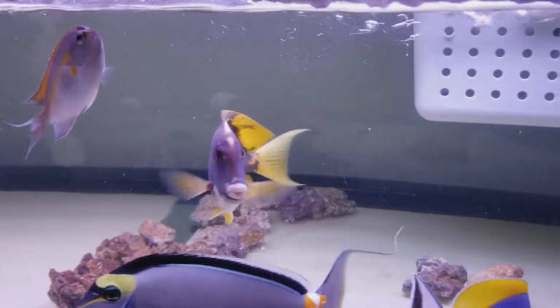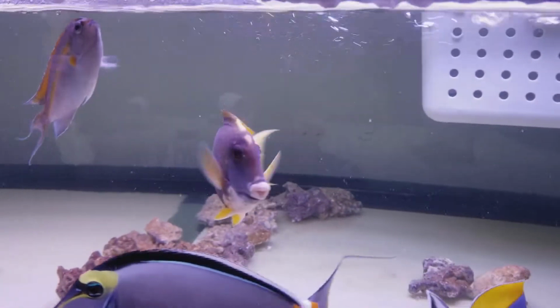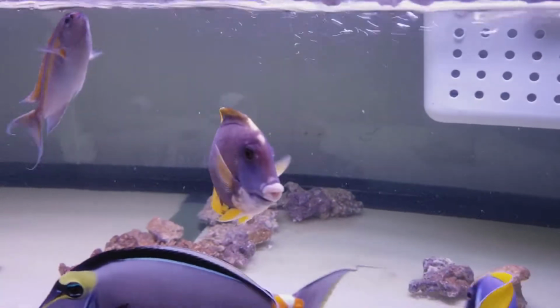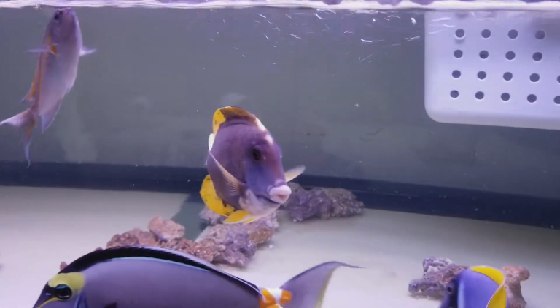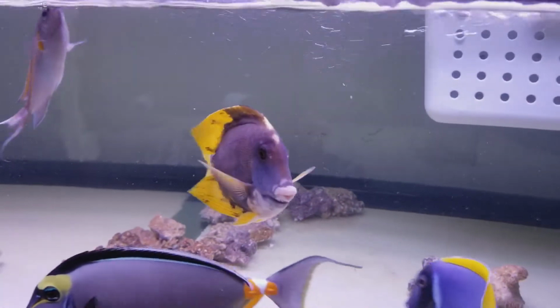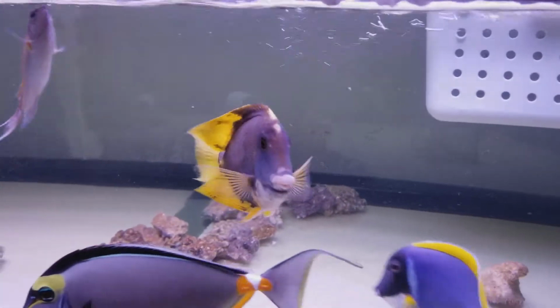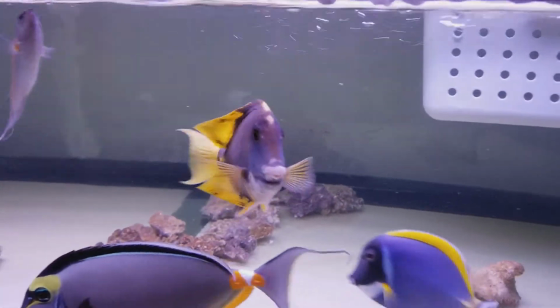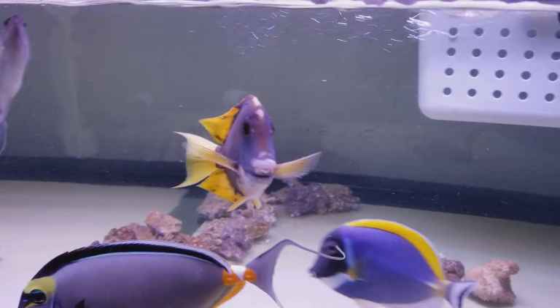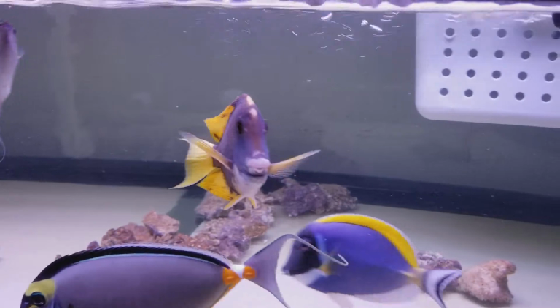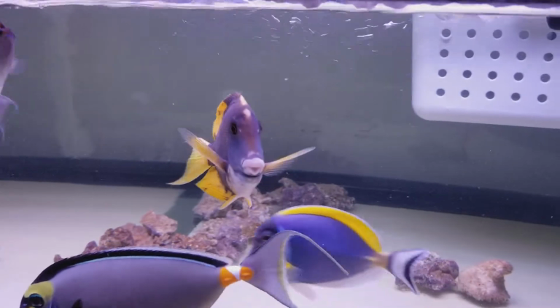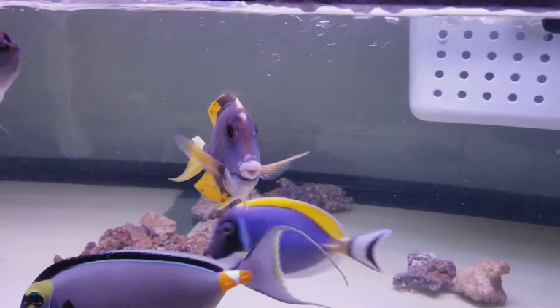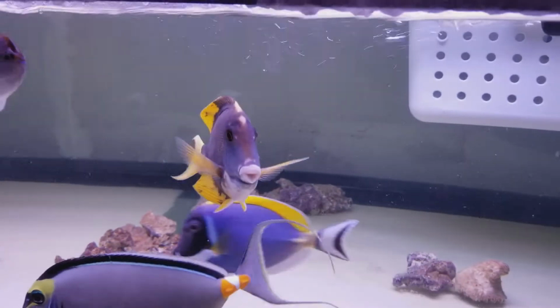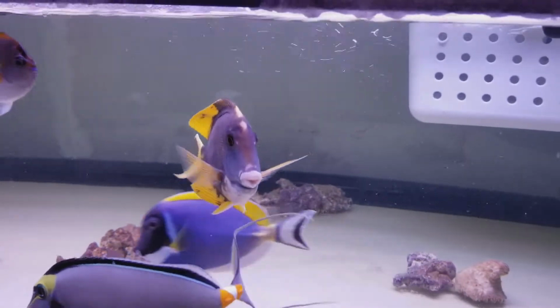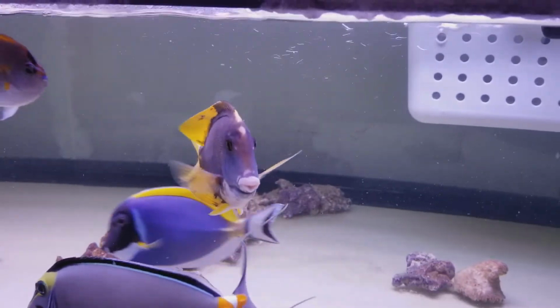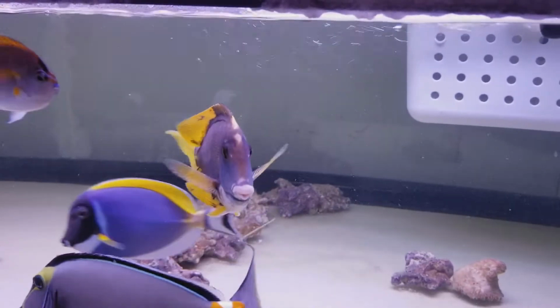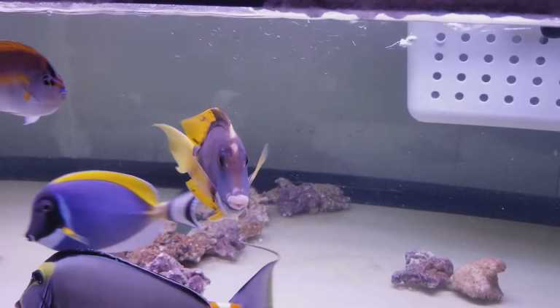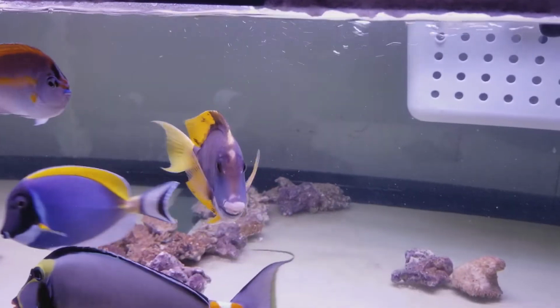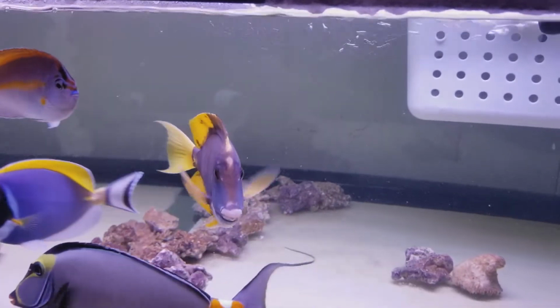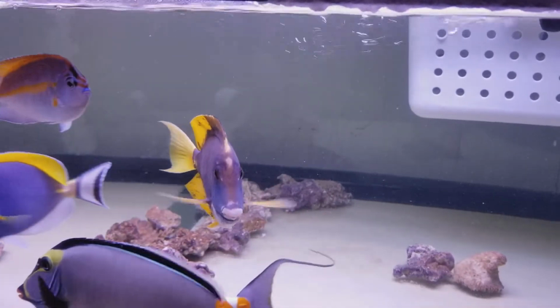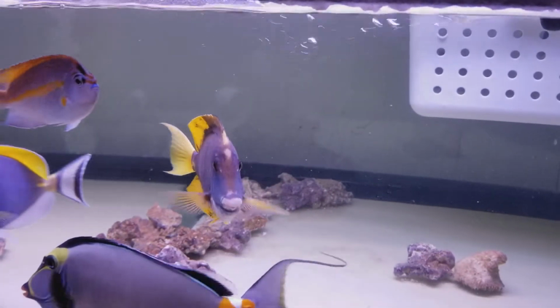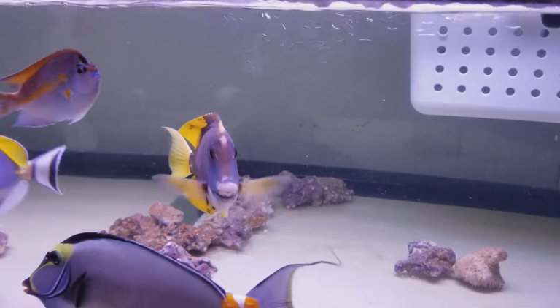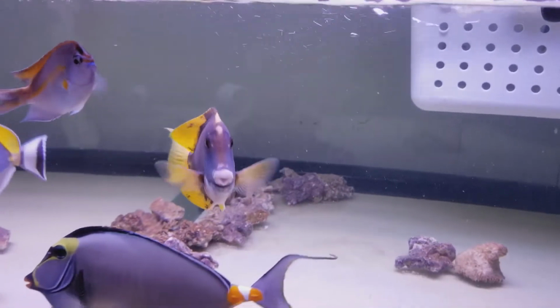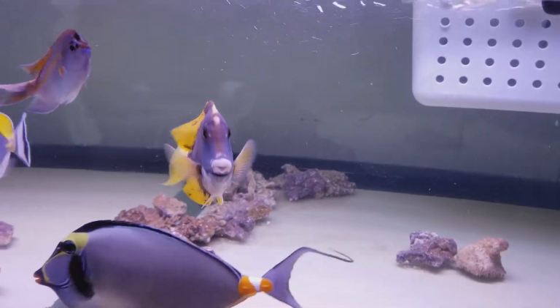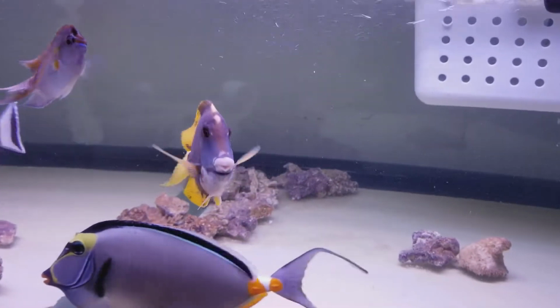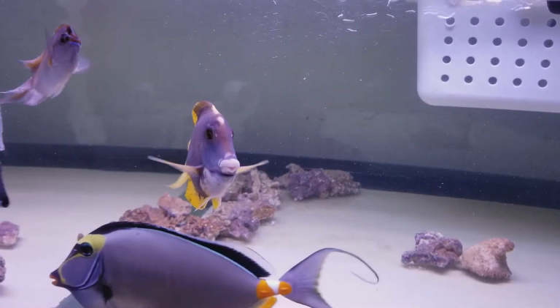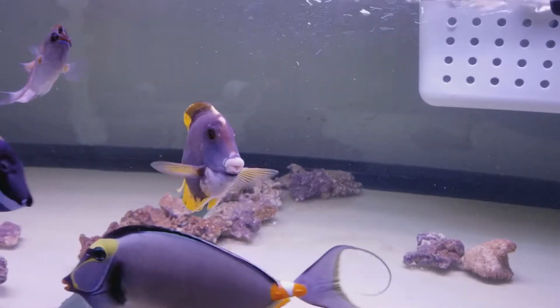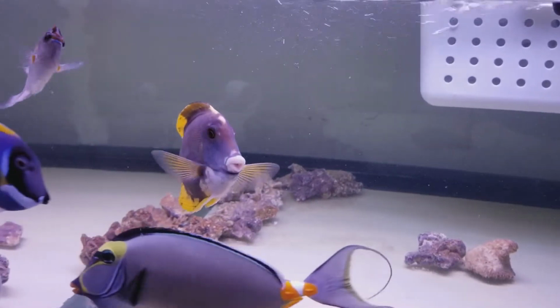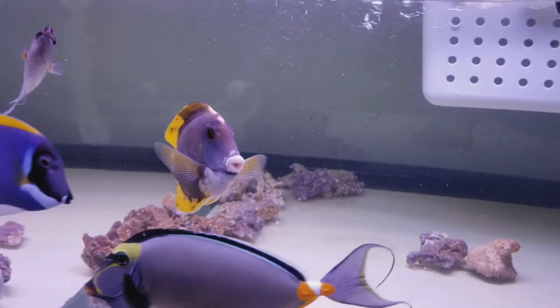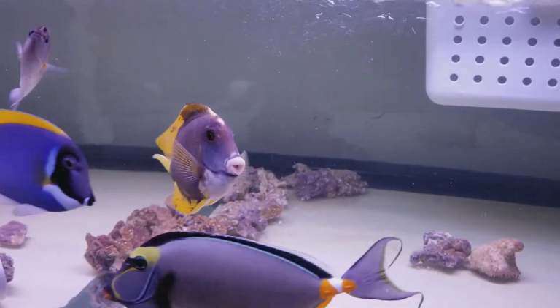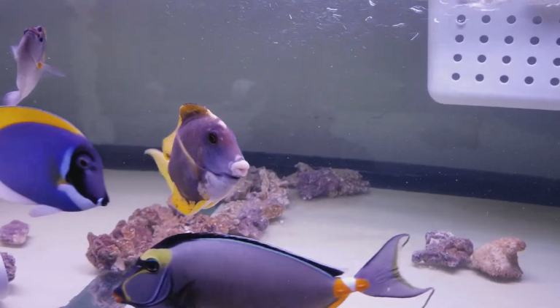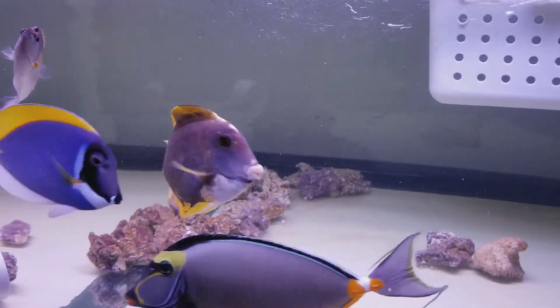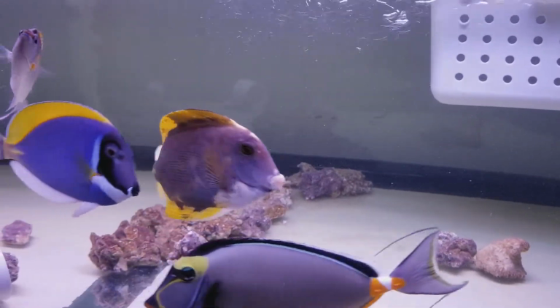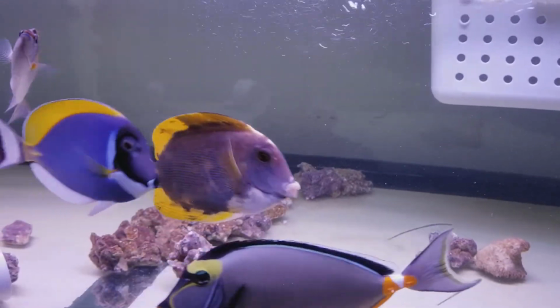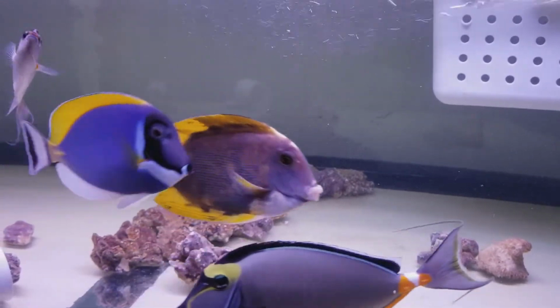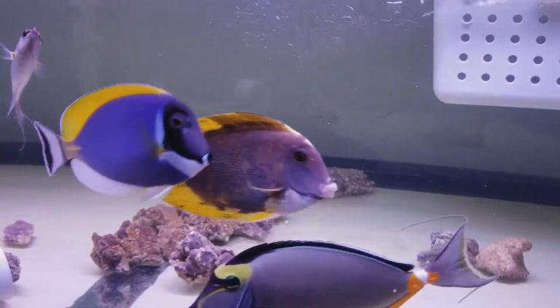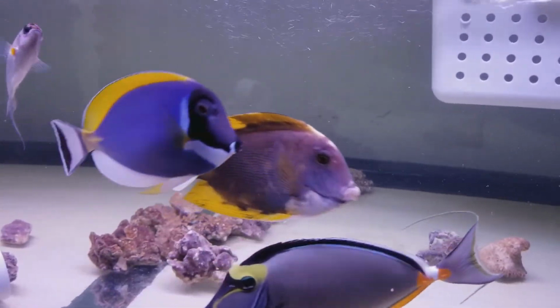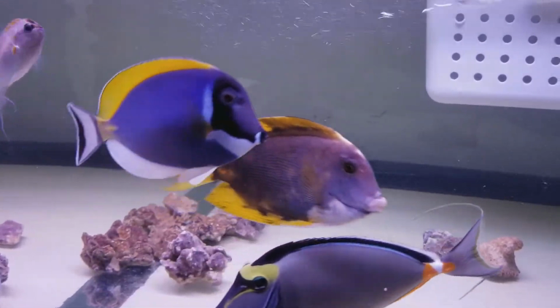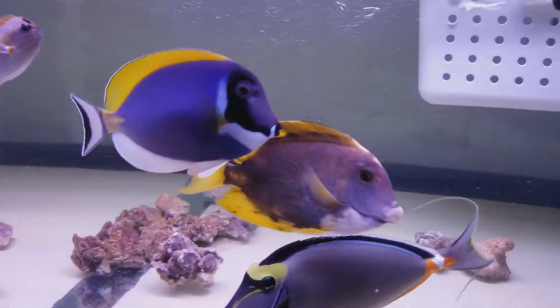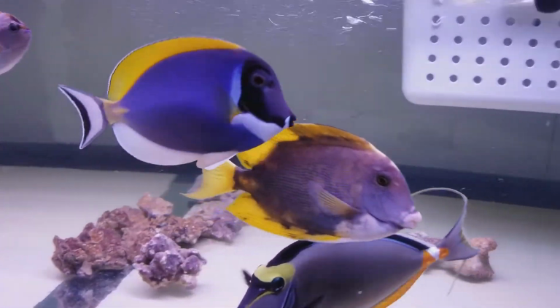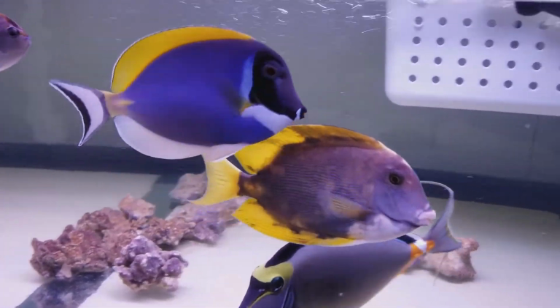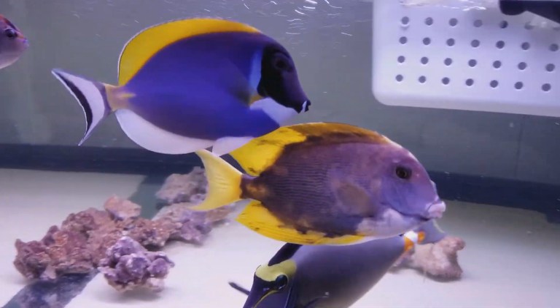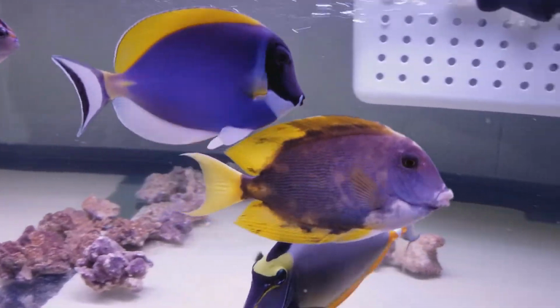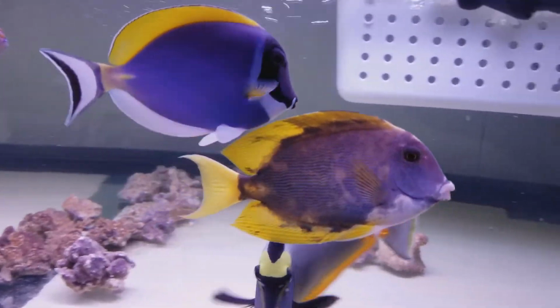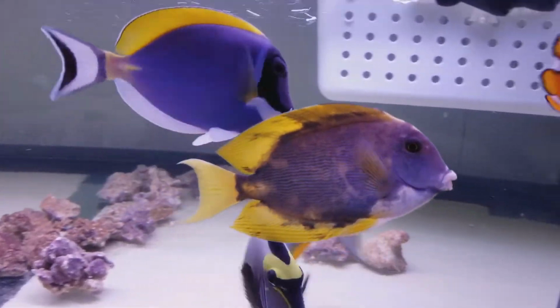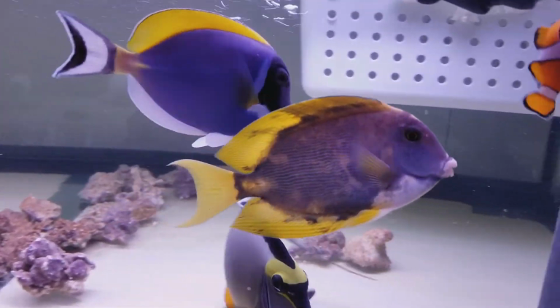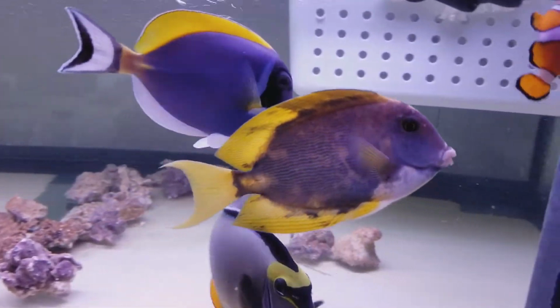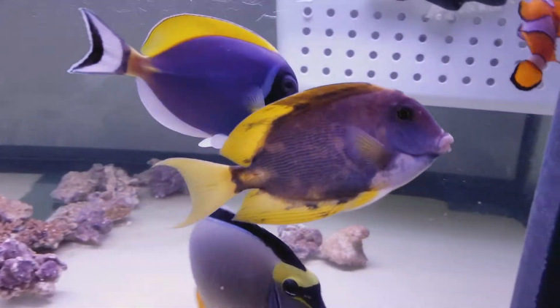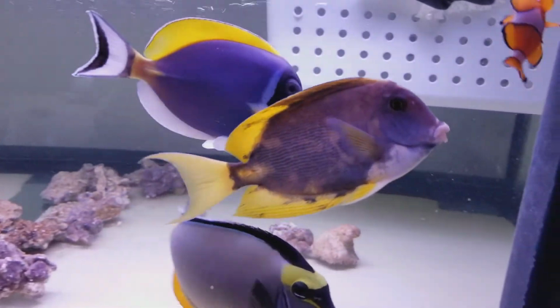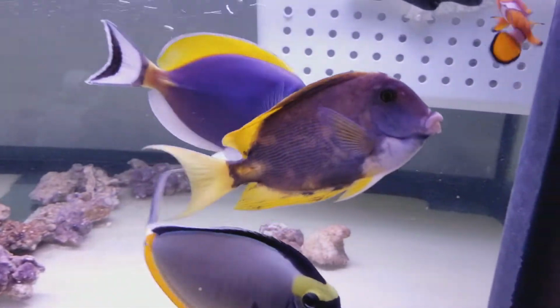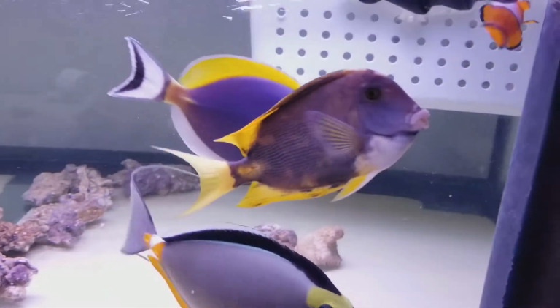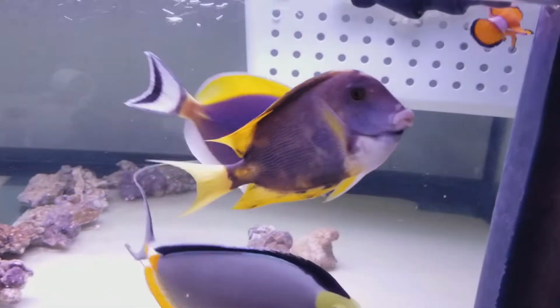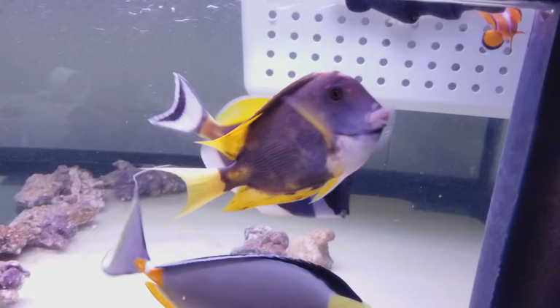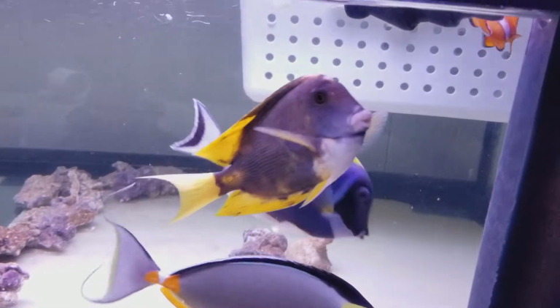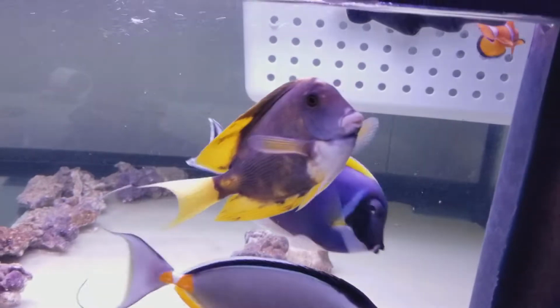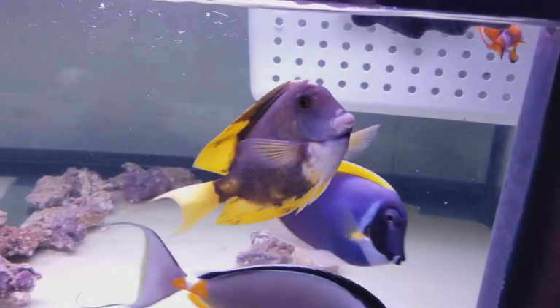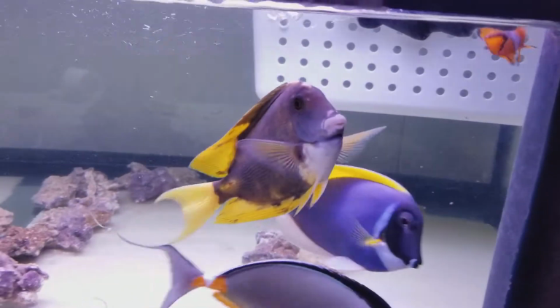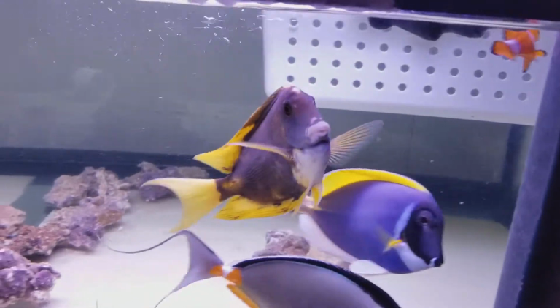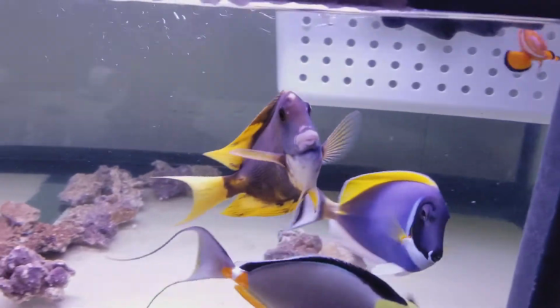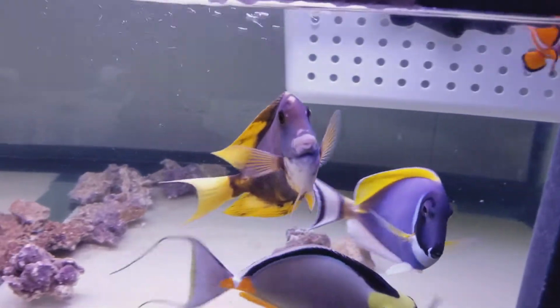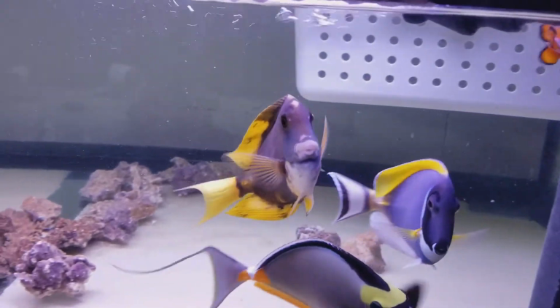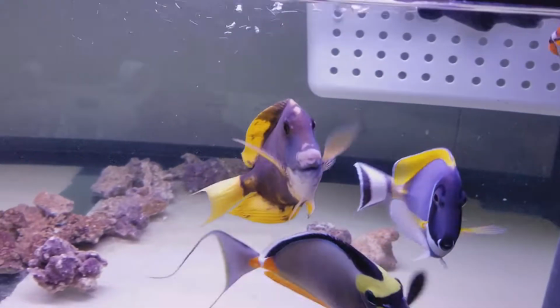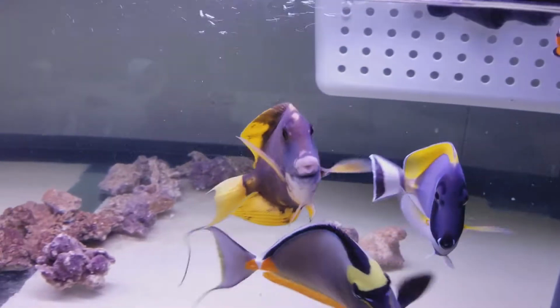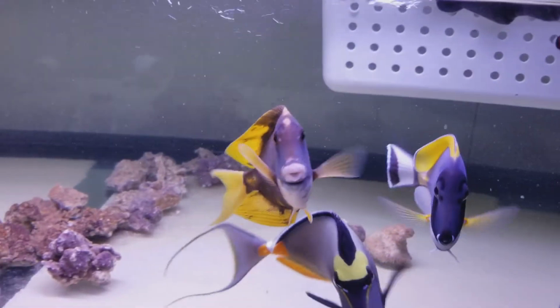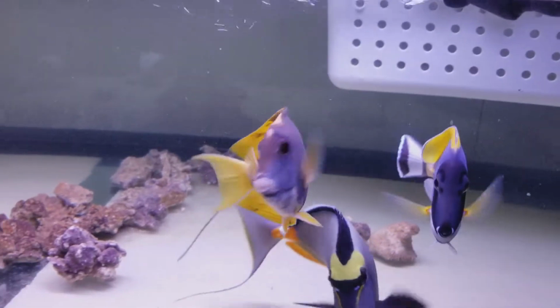And when he gets dark like that, his white belly and his yellow fins really stand out even more.